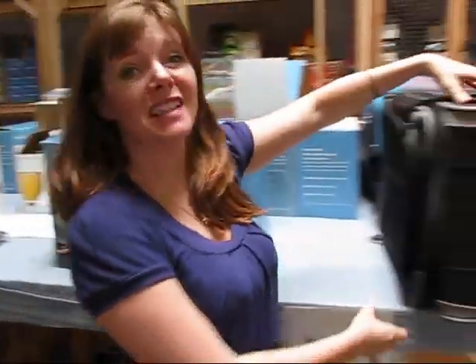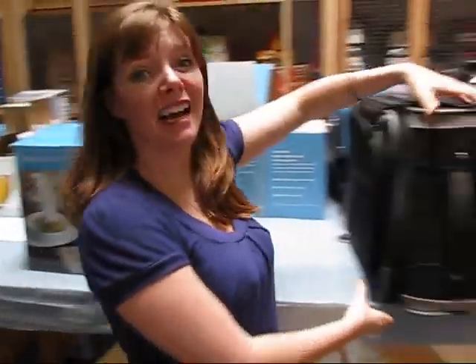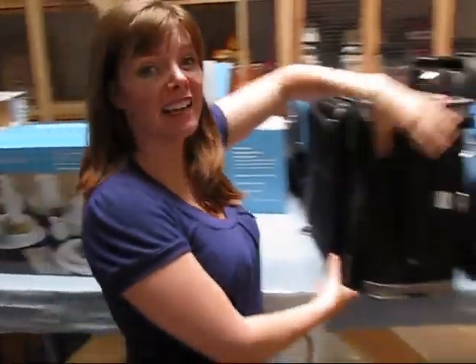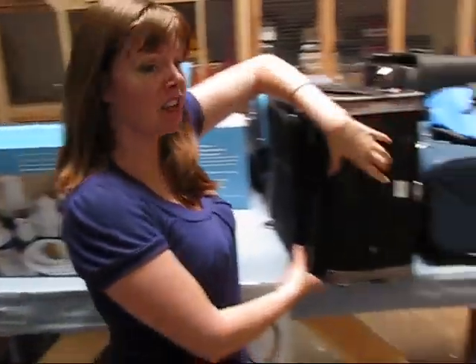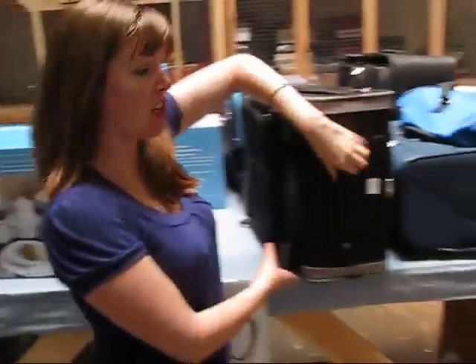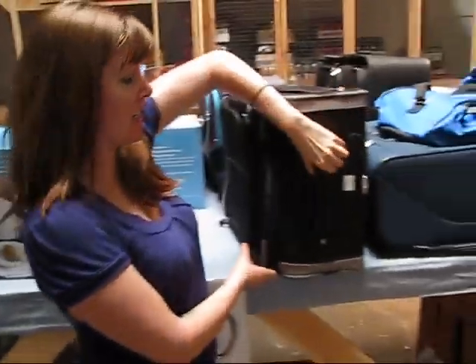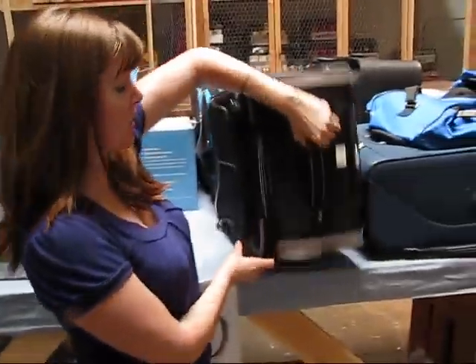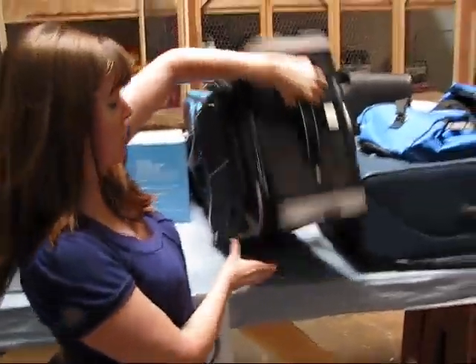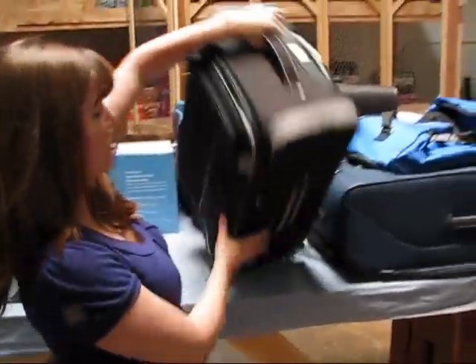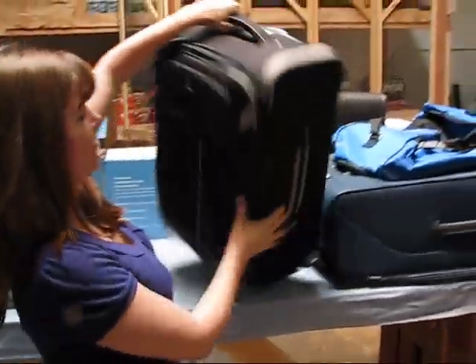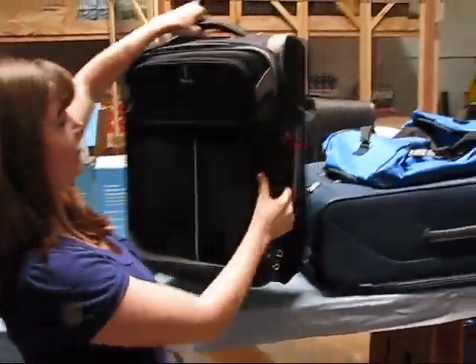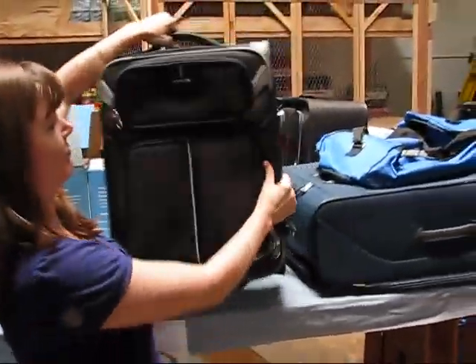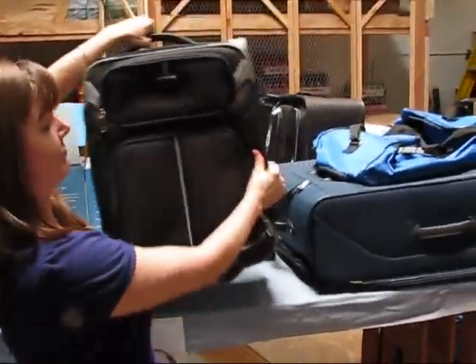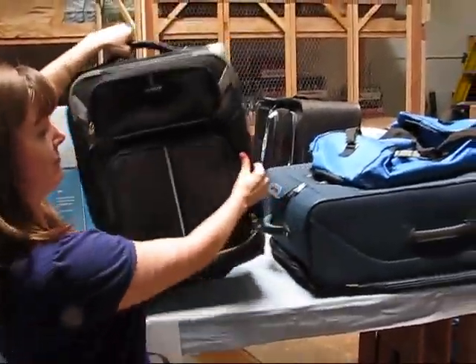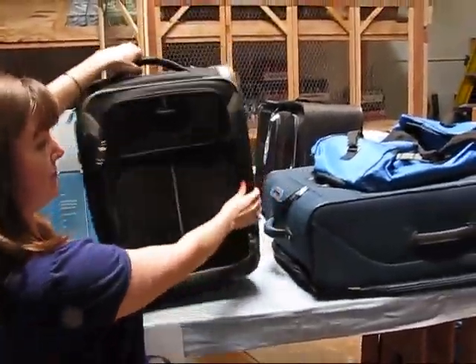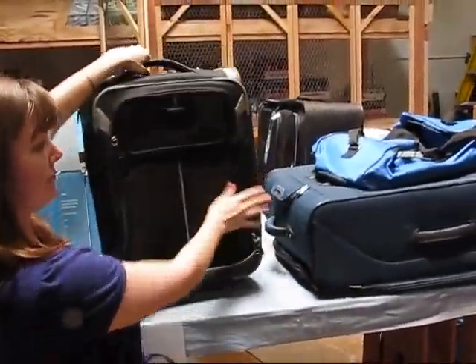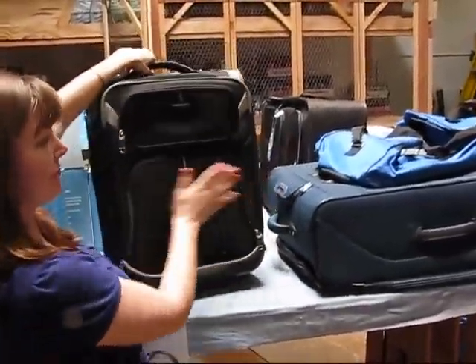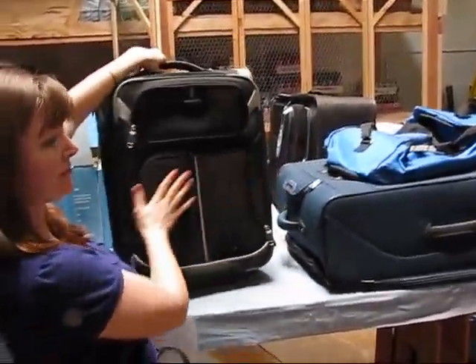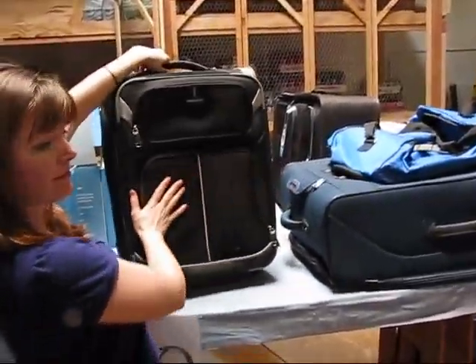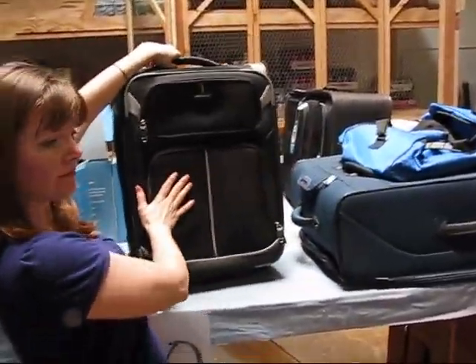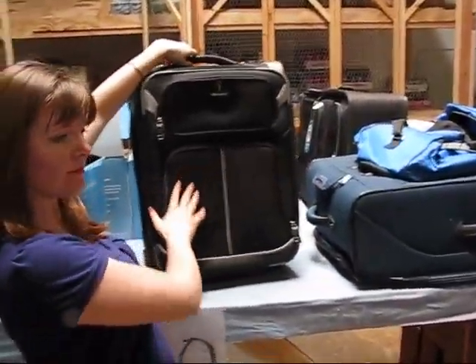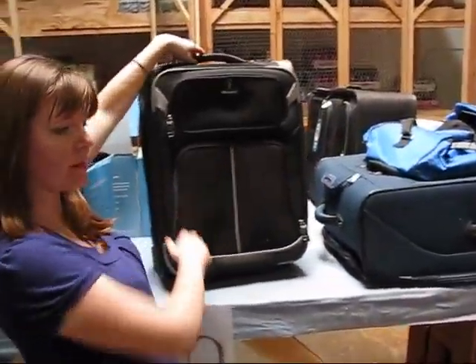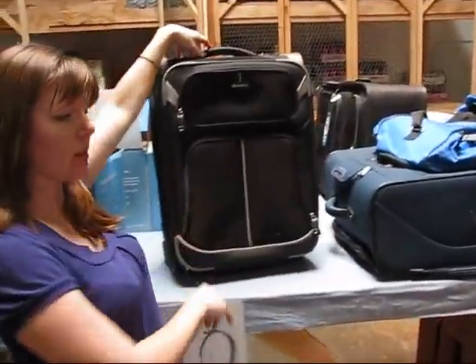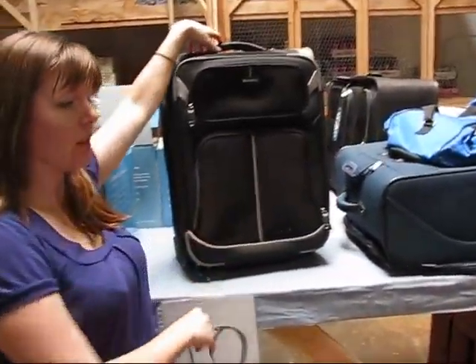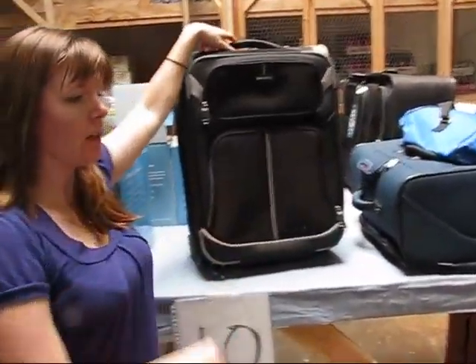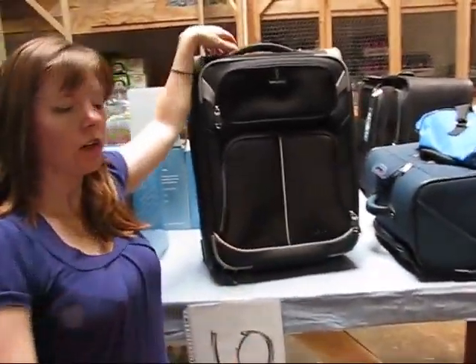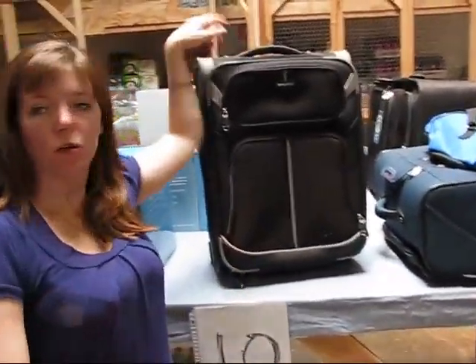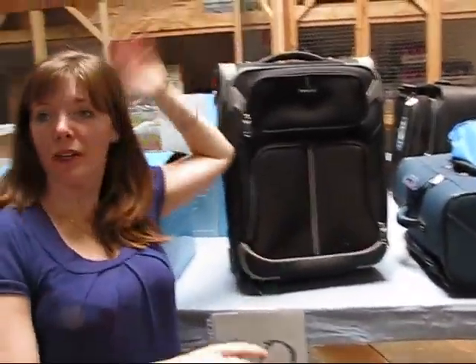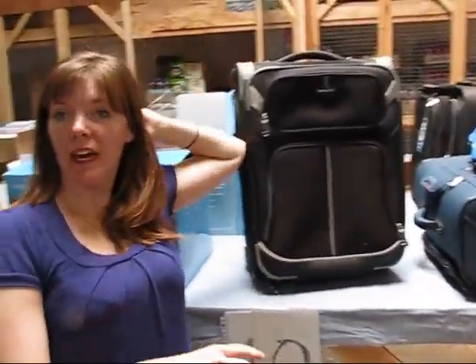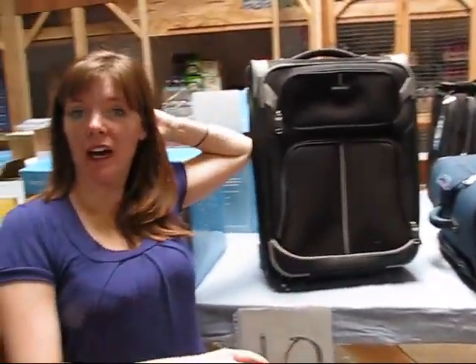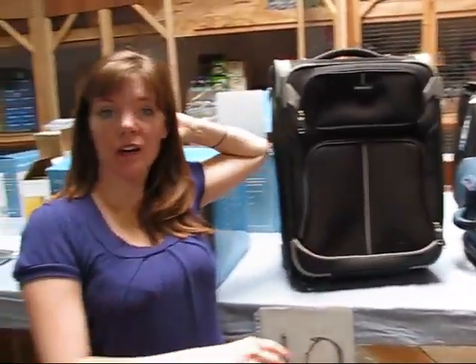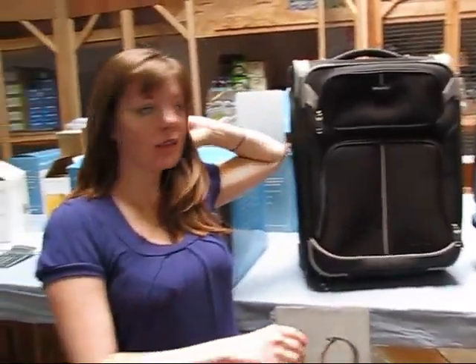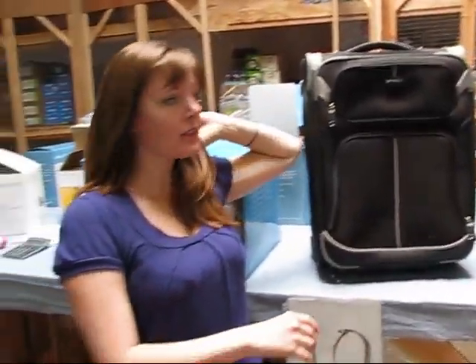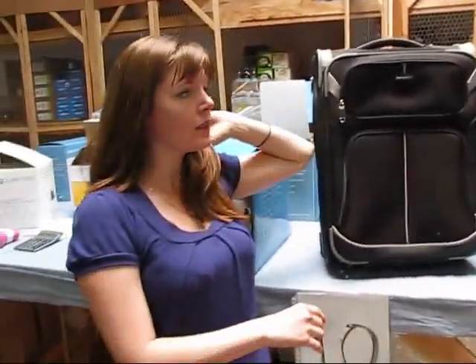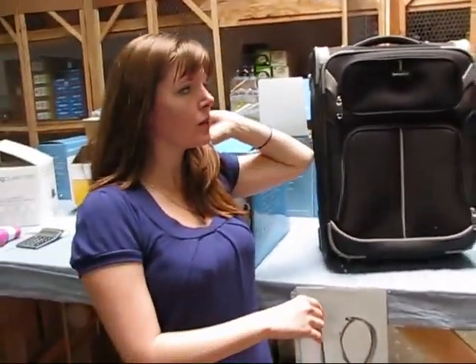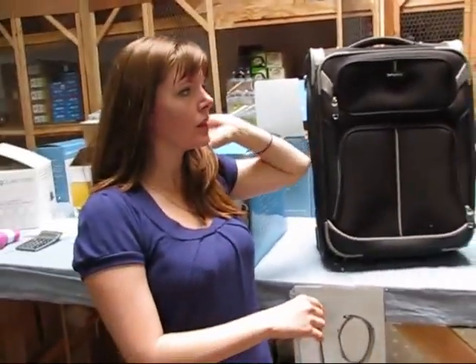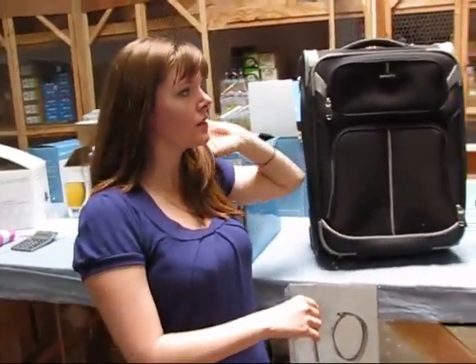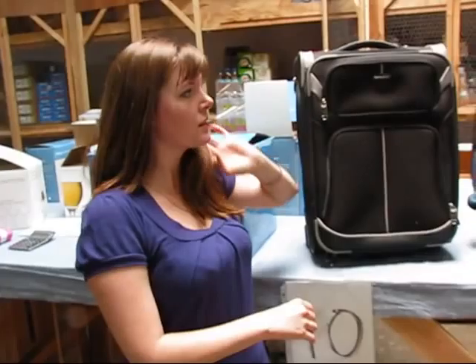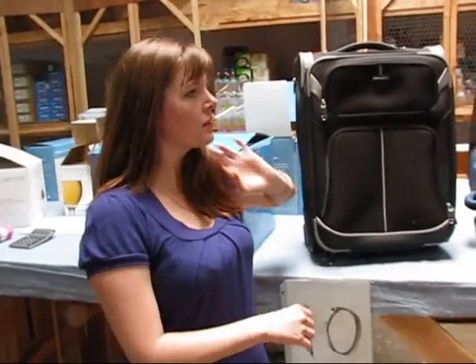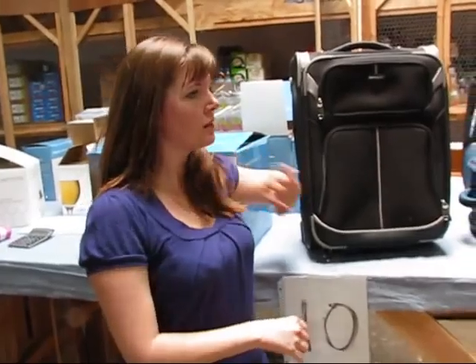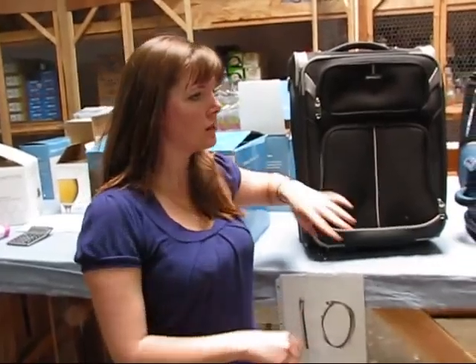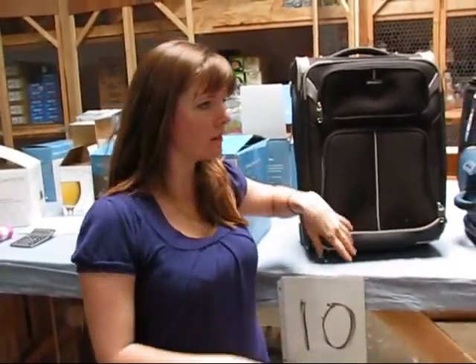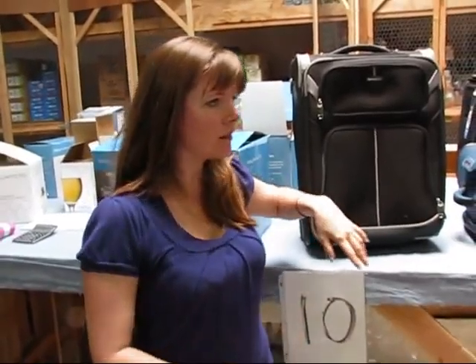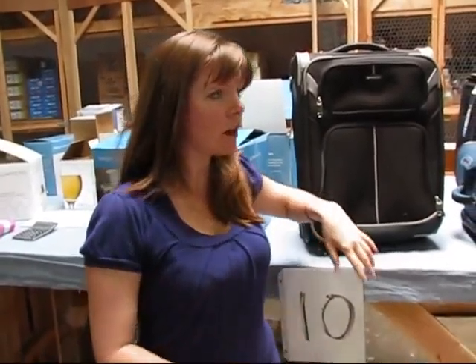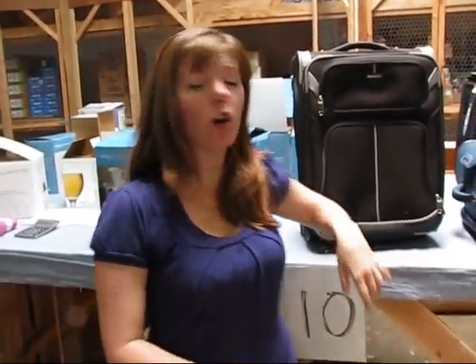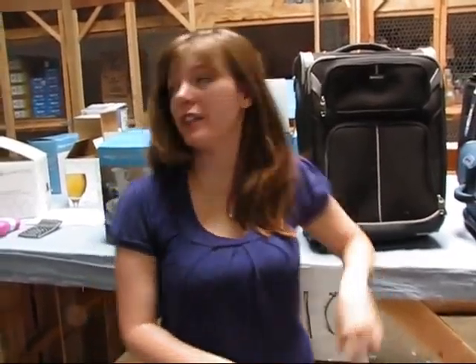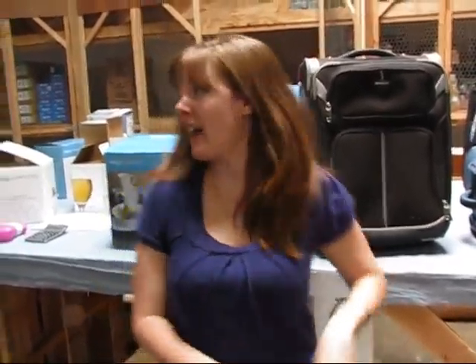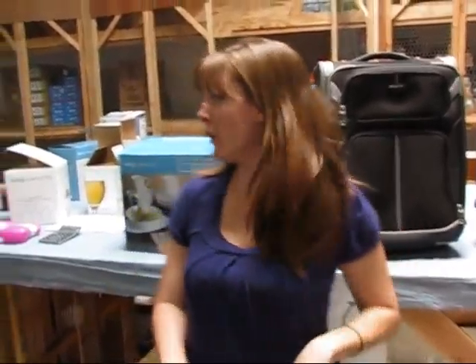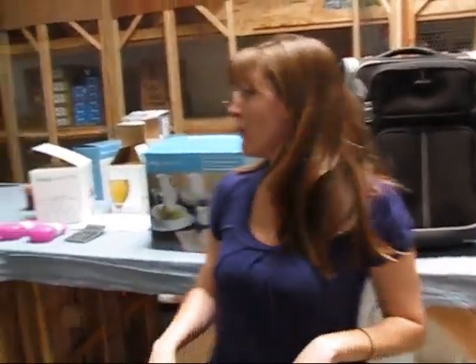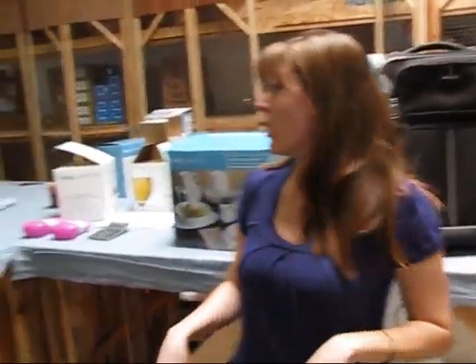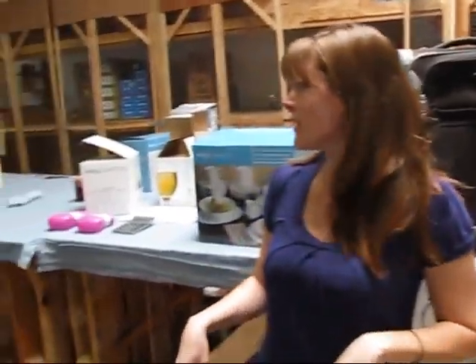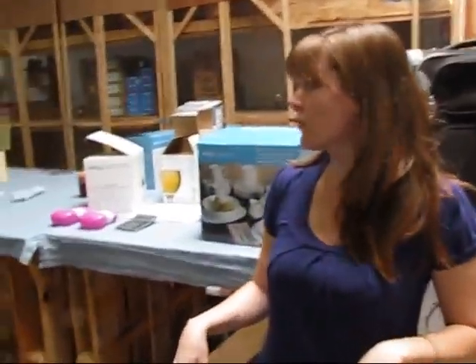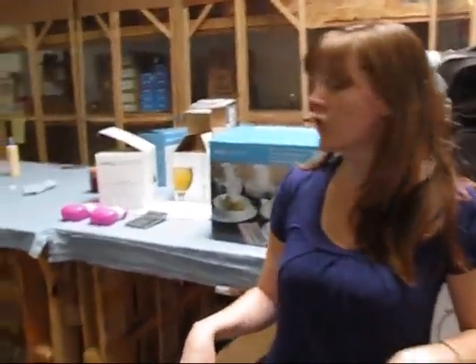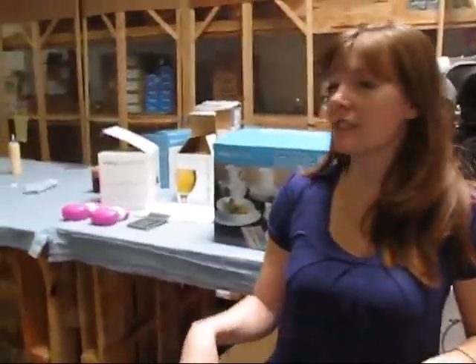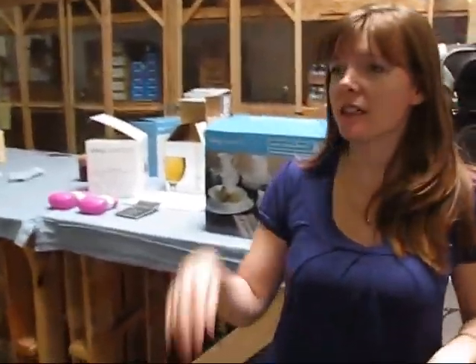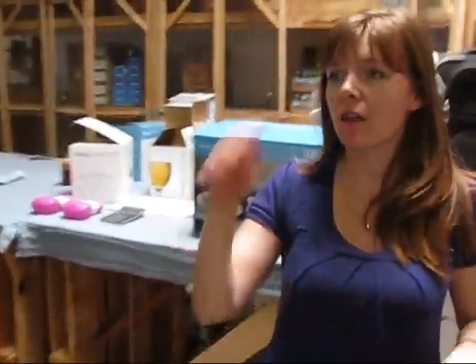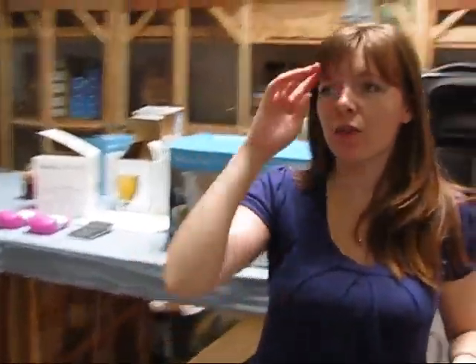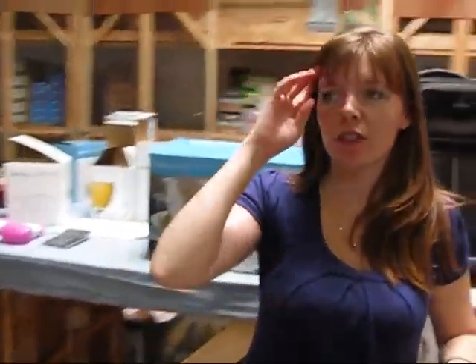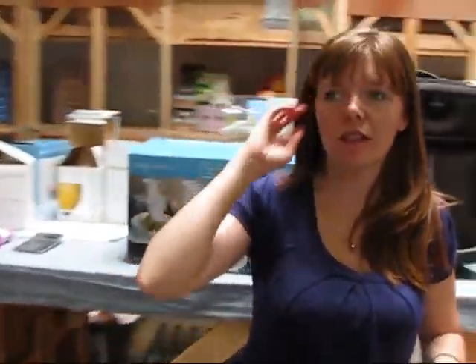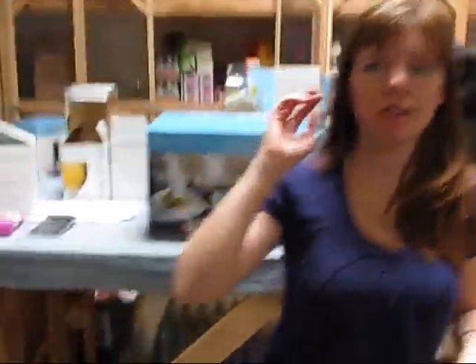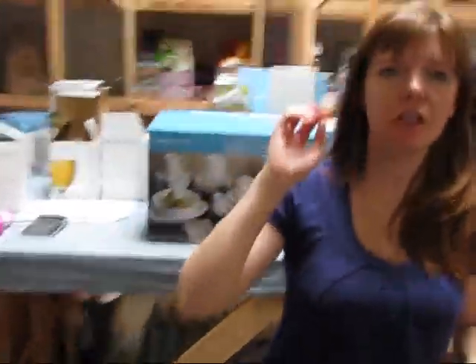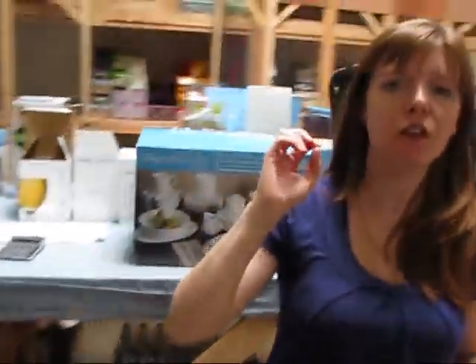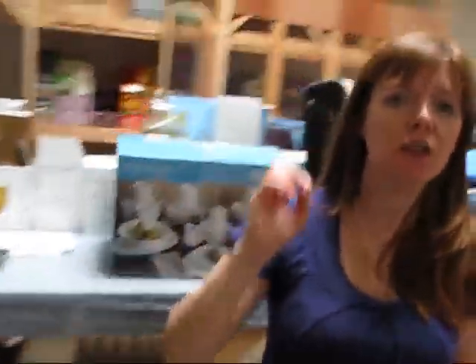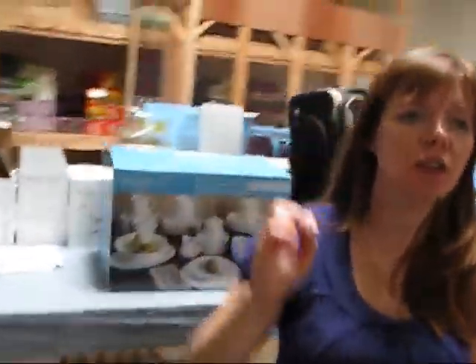Samsonite luggage. We also have lots of sheets and comforters — that's on this stand right here.